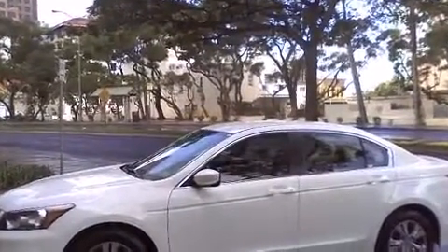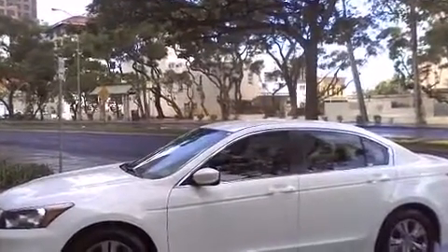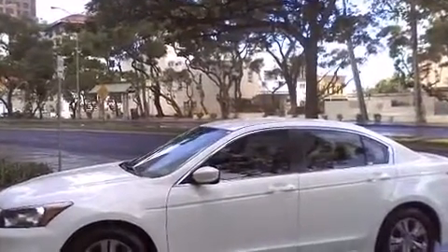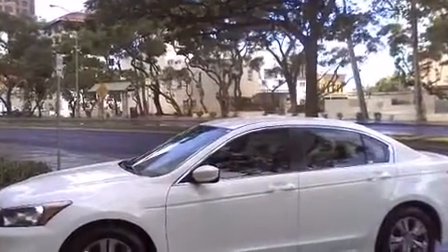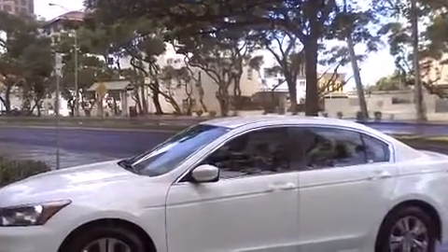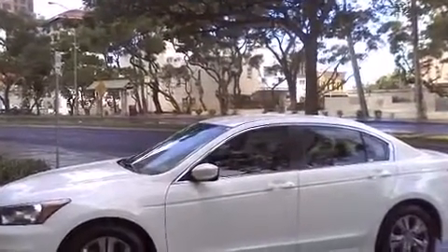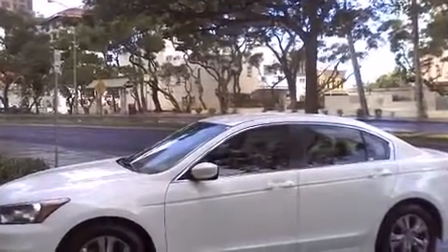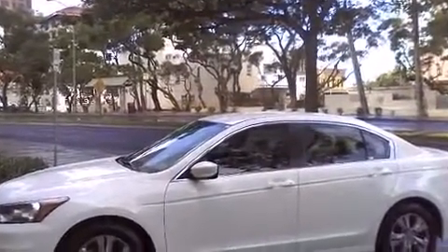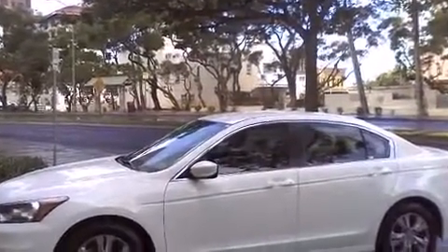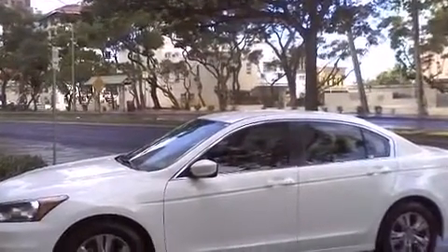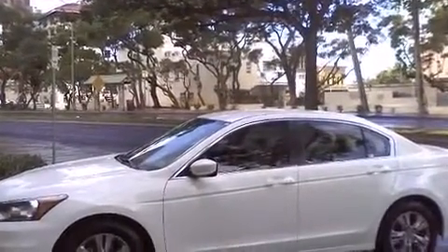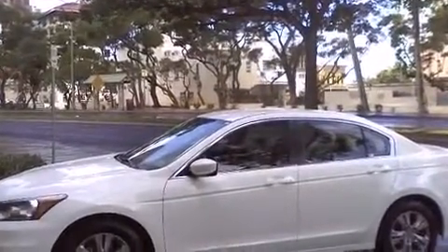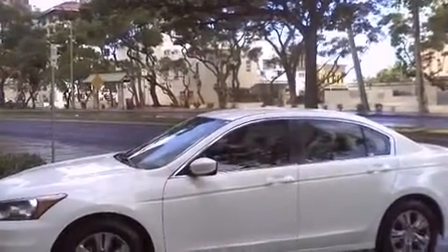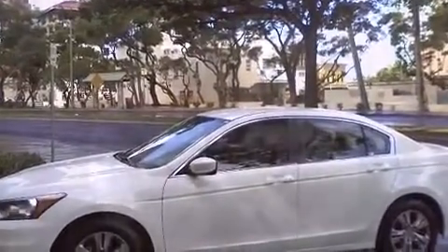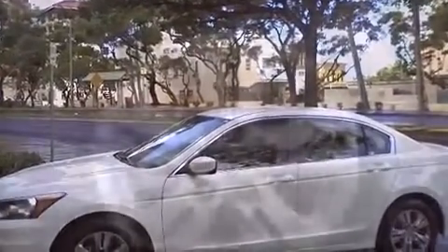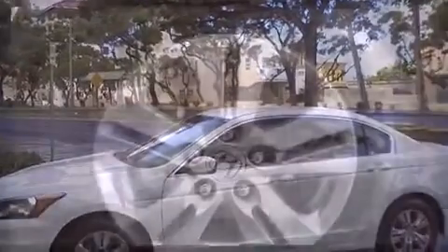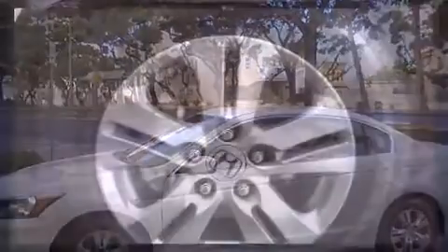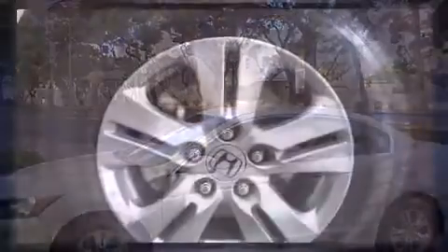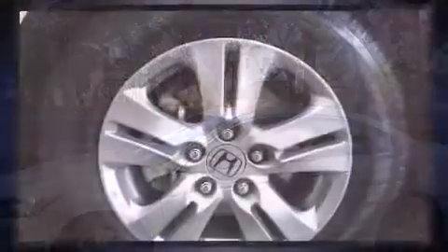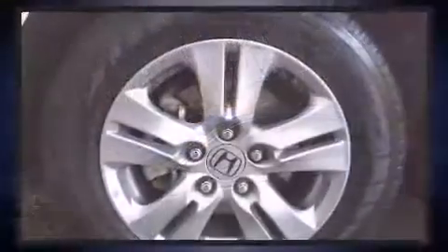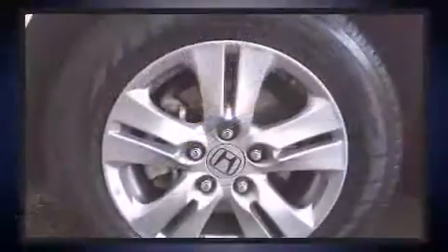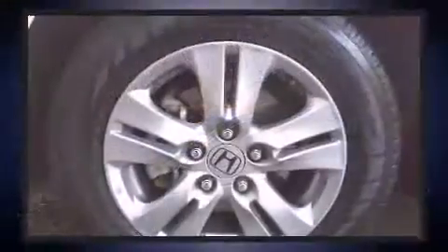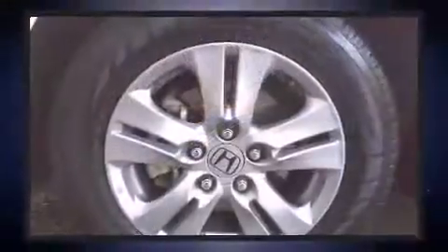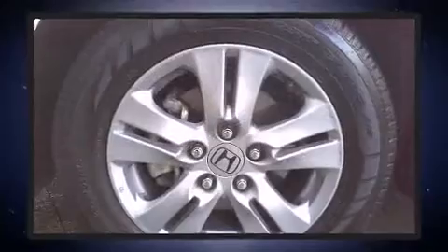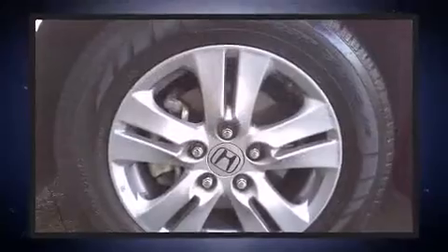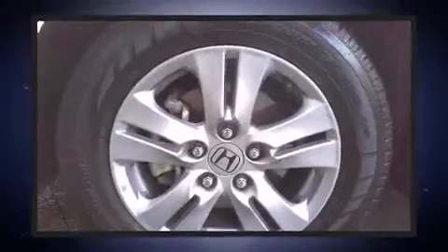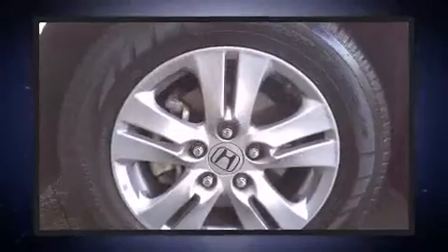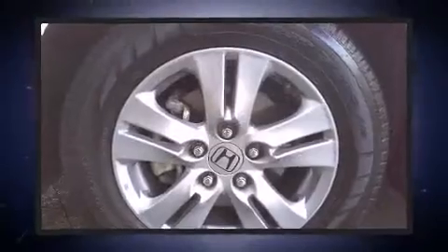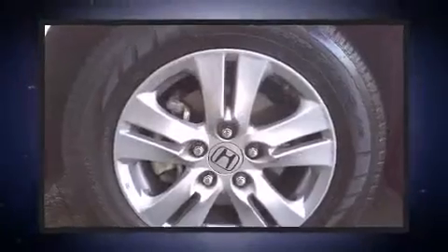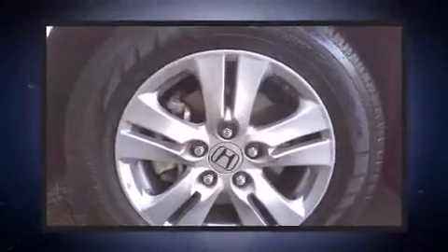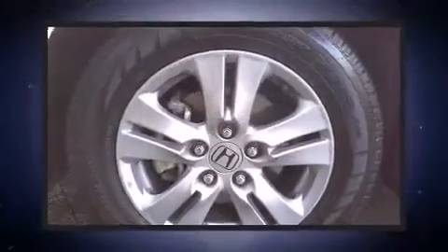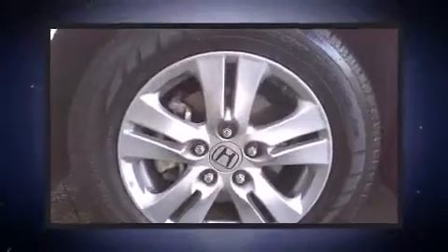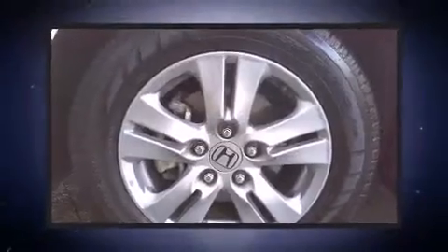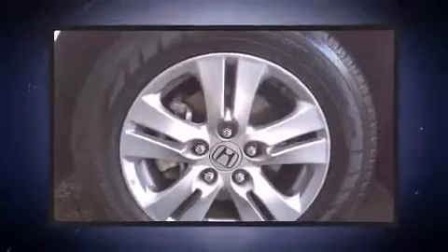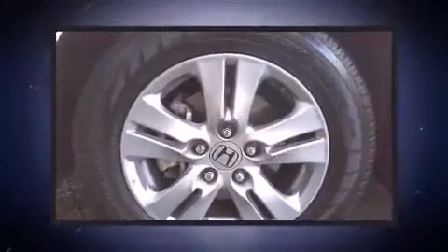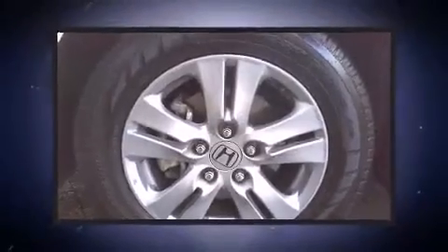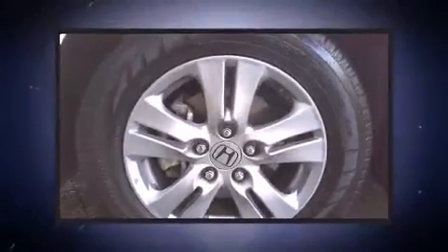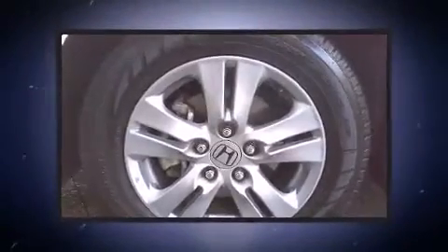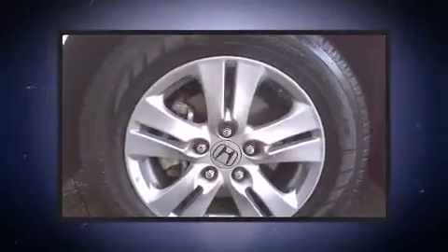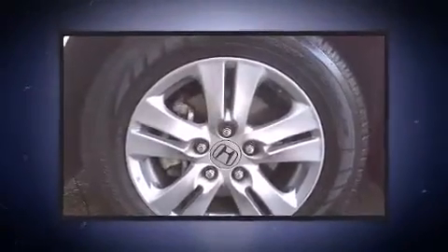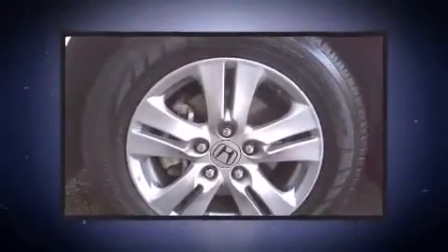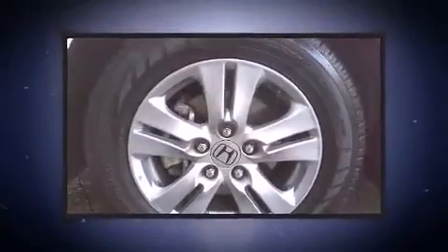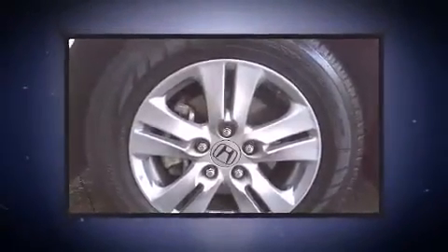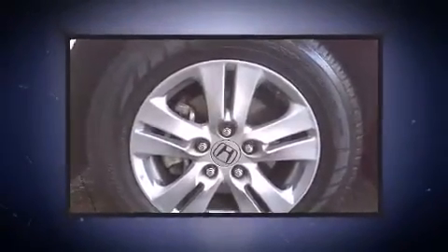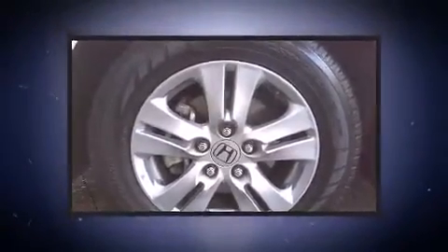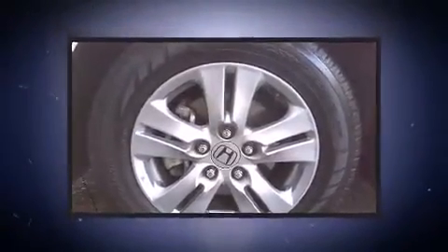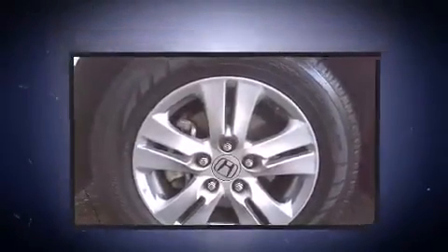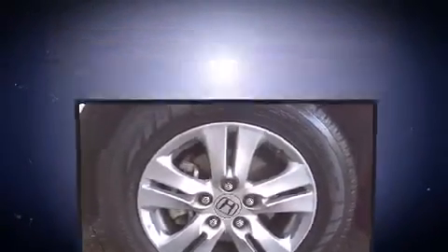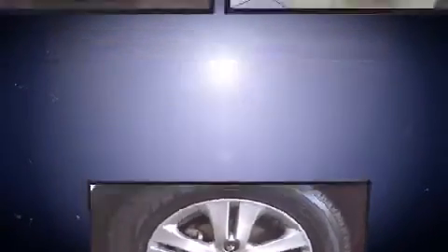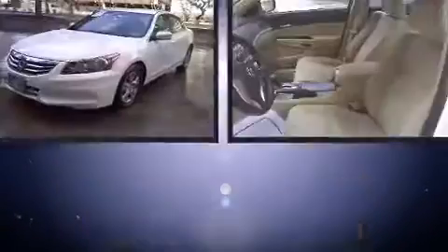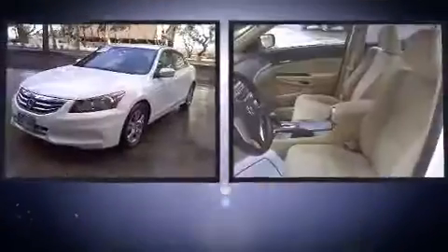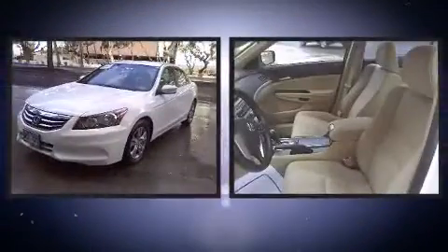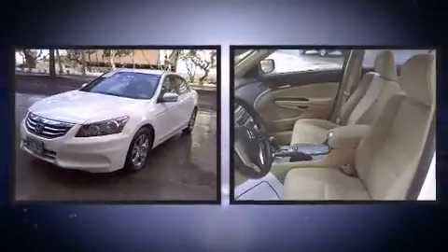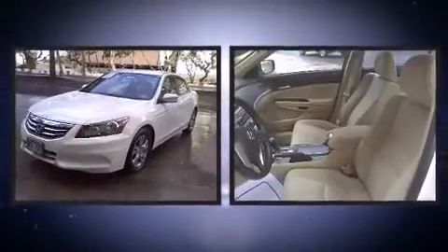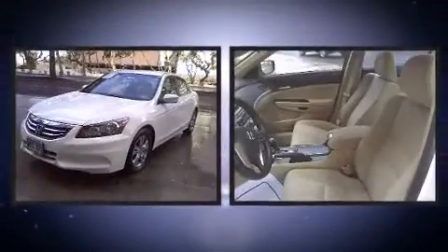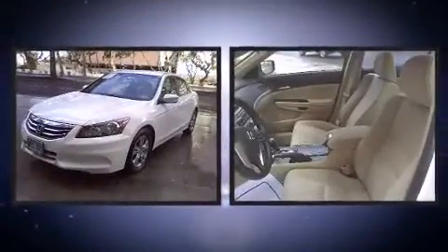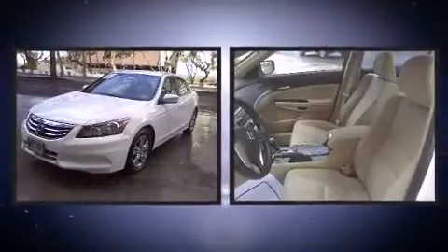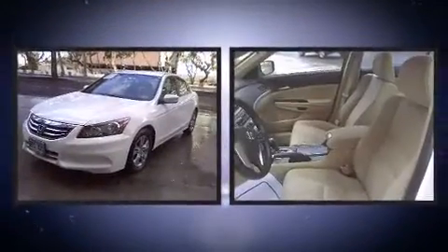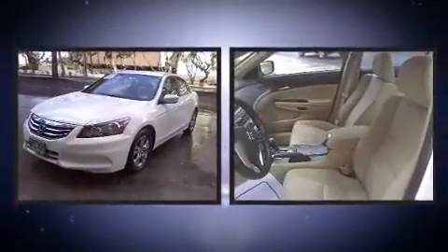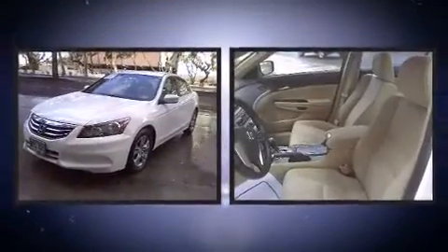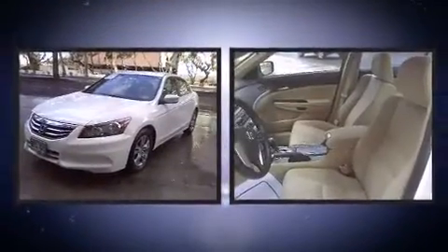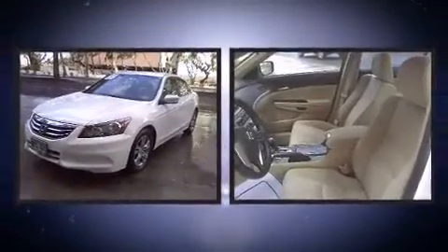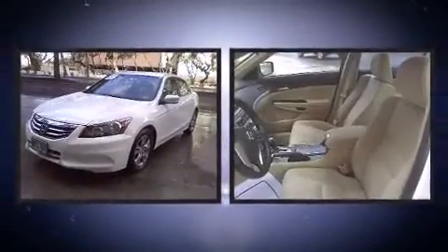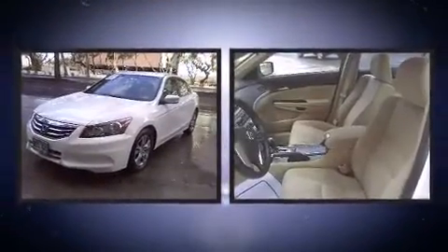Top features include air conditioning, tilt steering wheel, power door mirrors, and remote keyless entry.